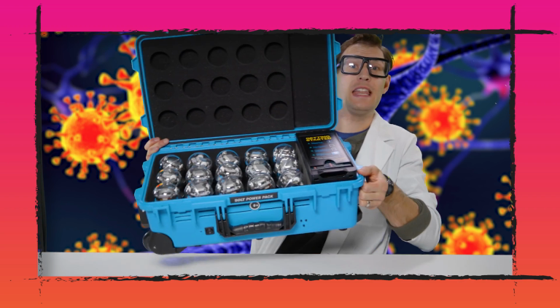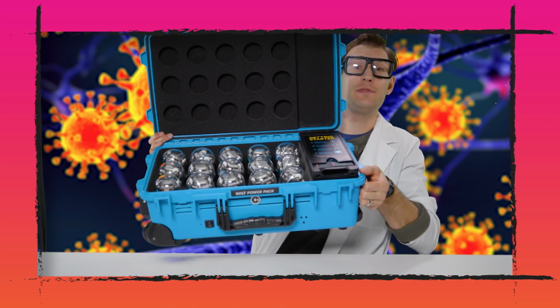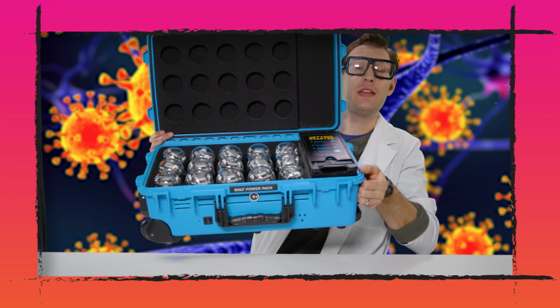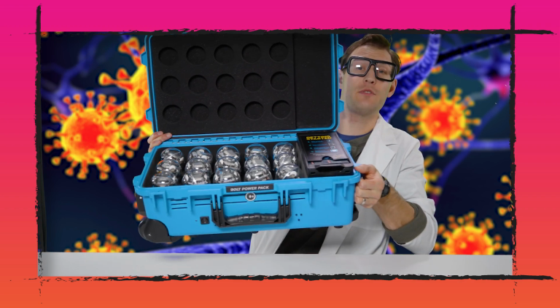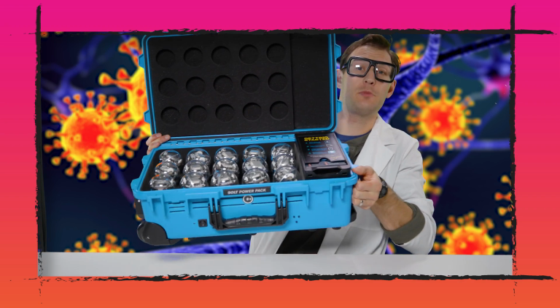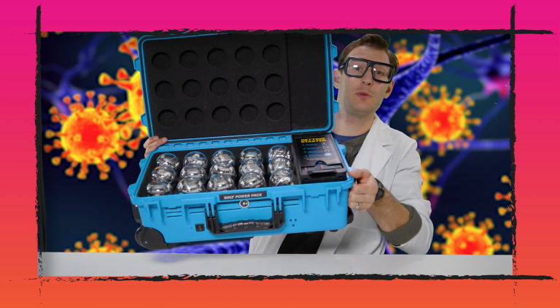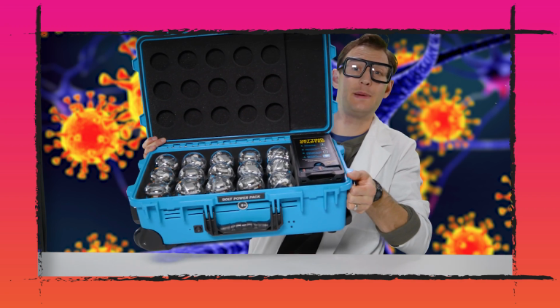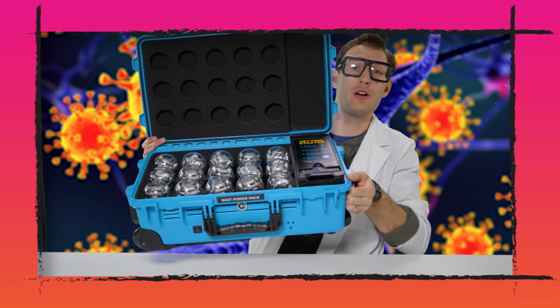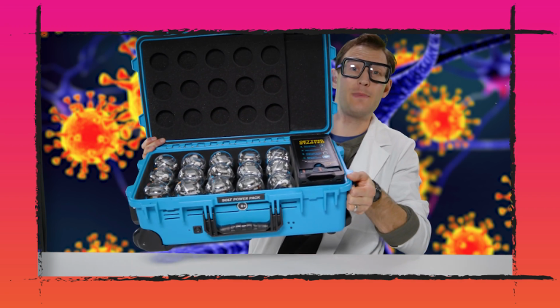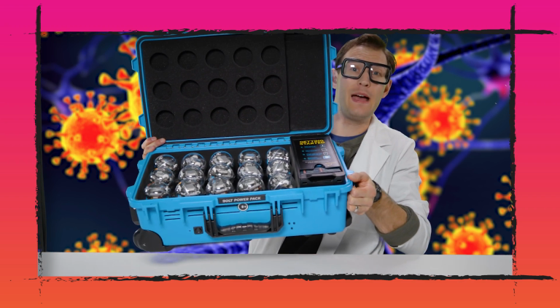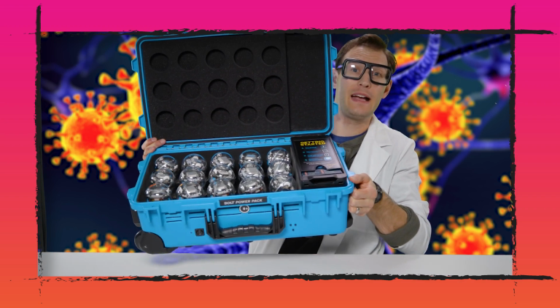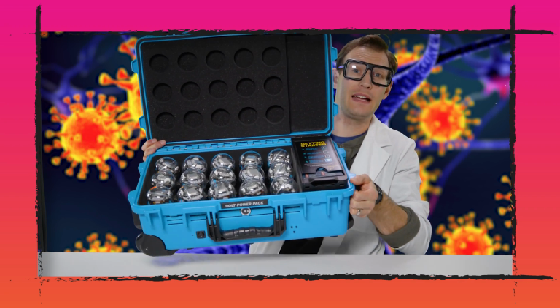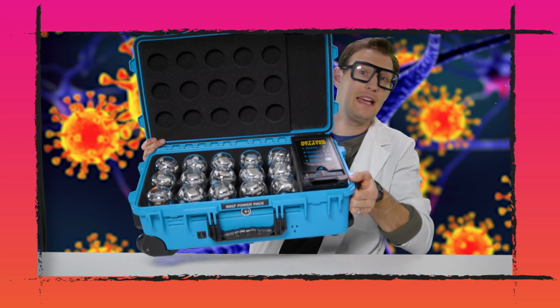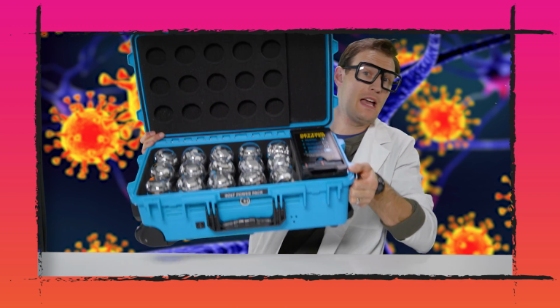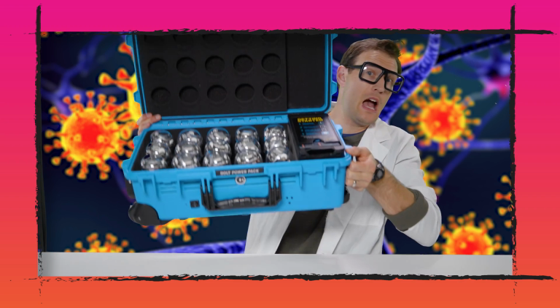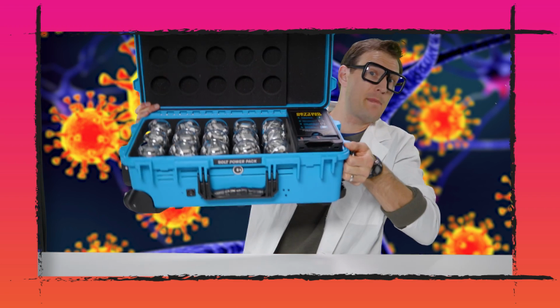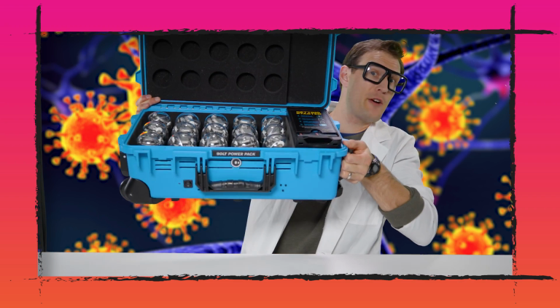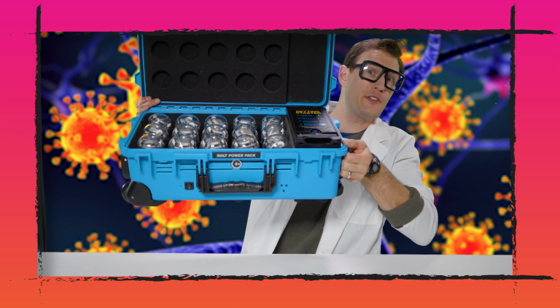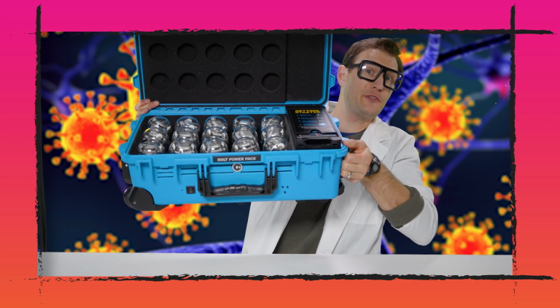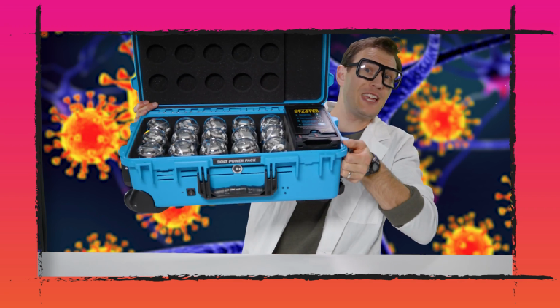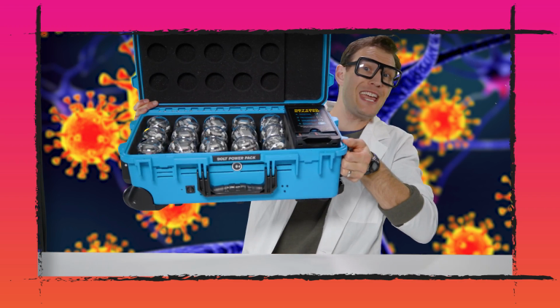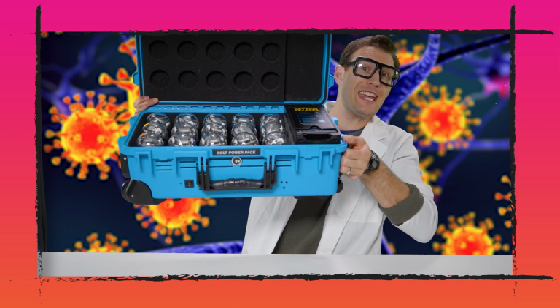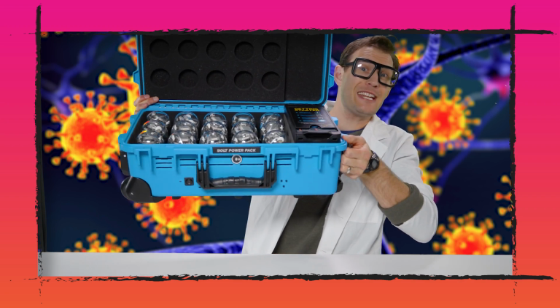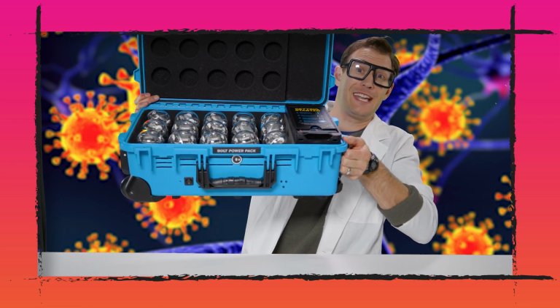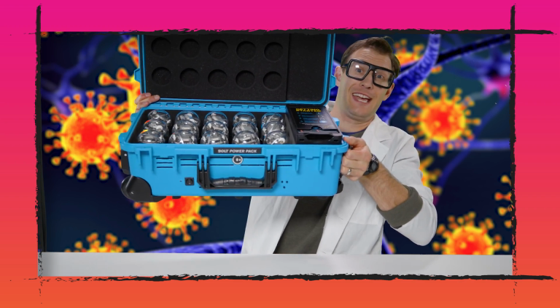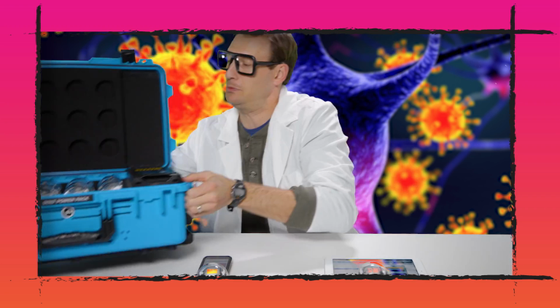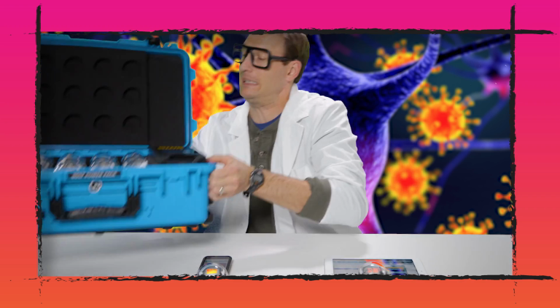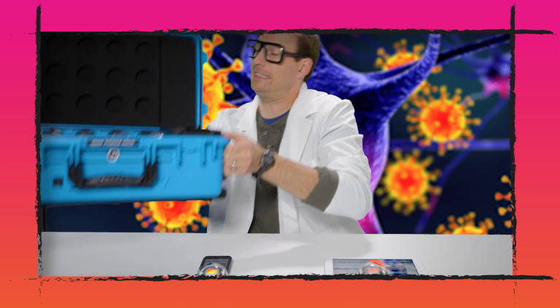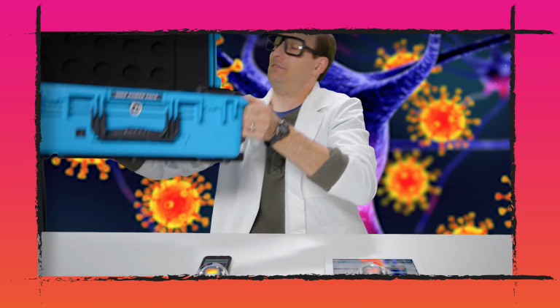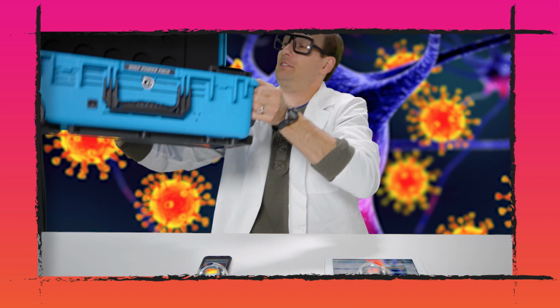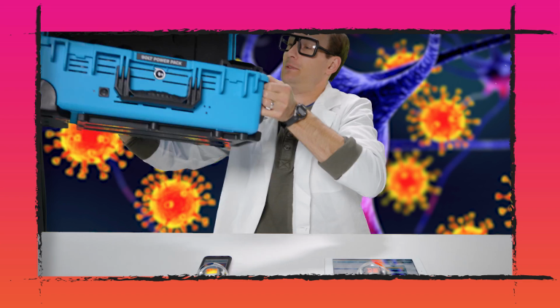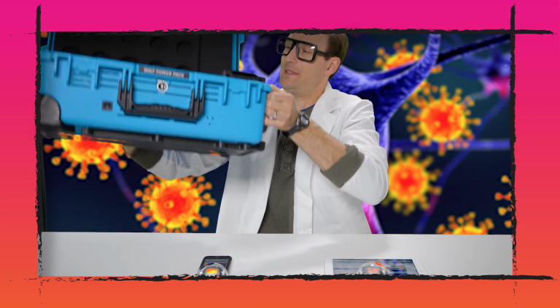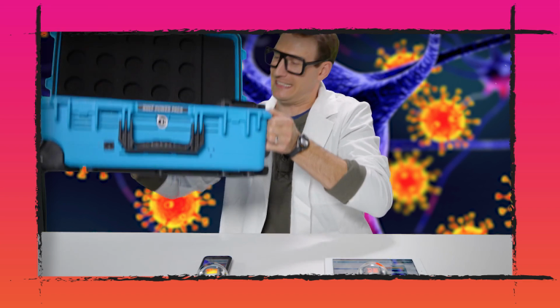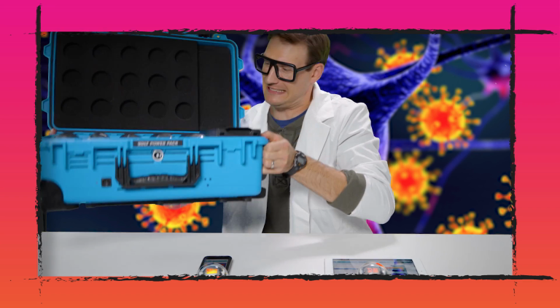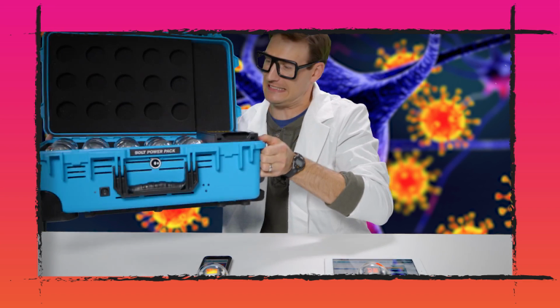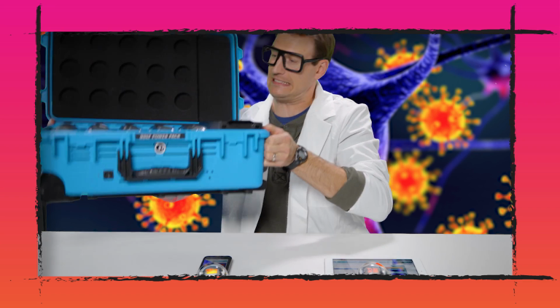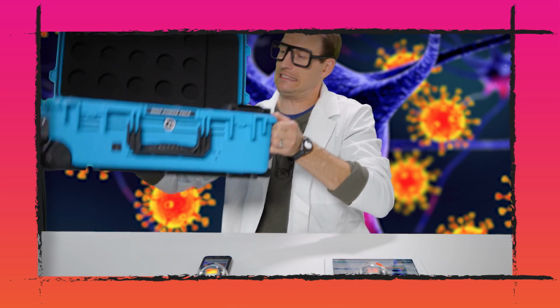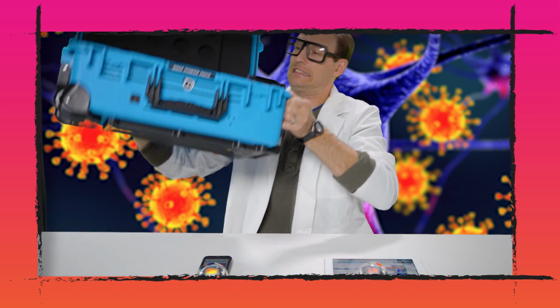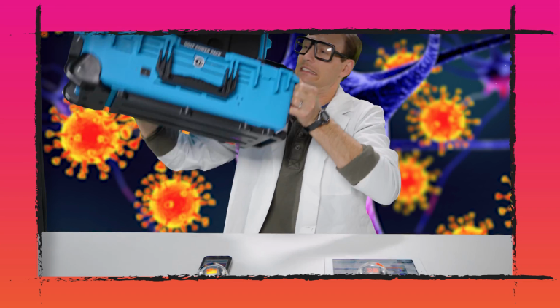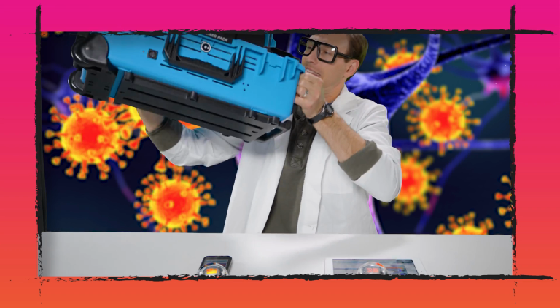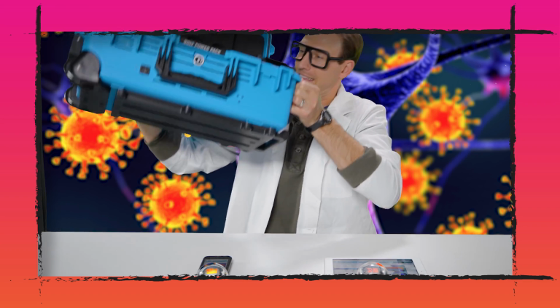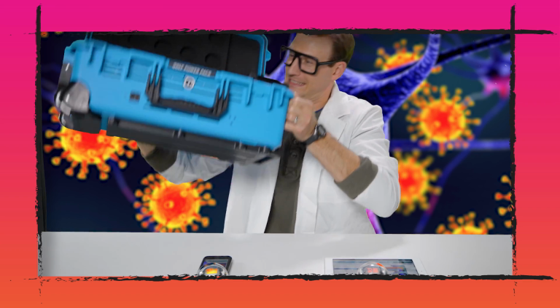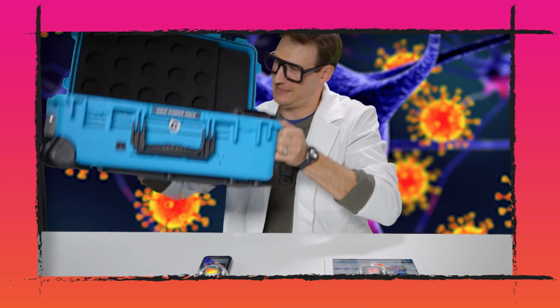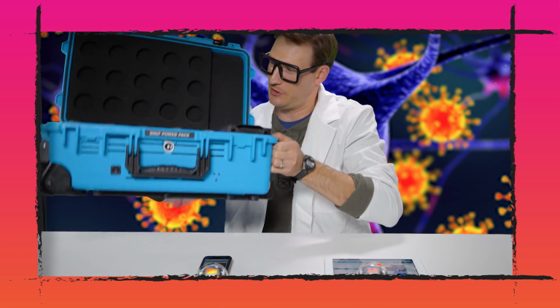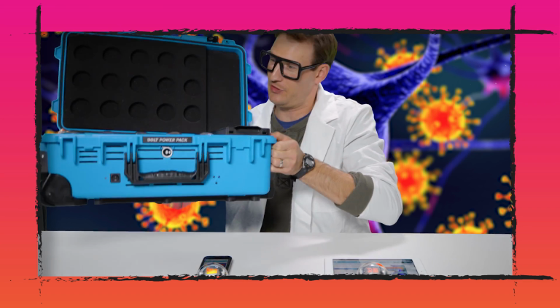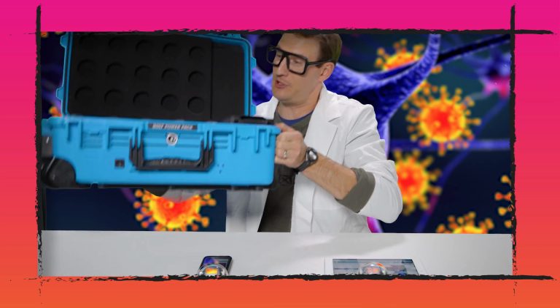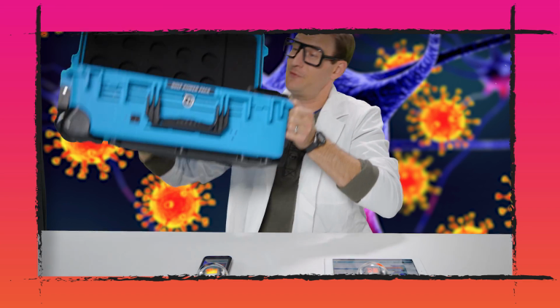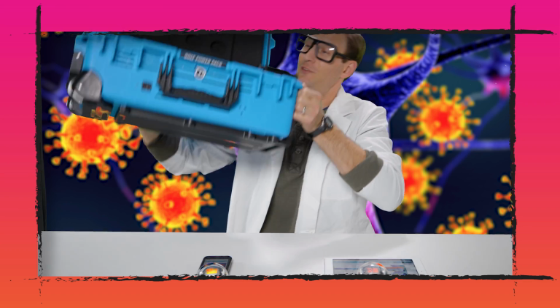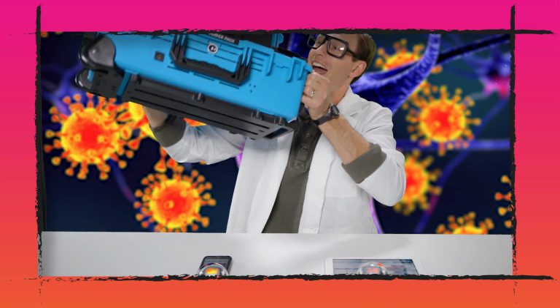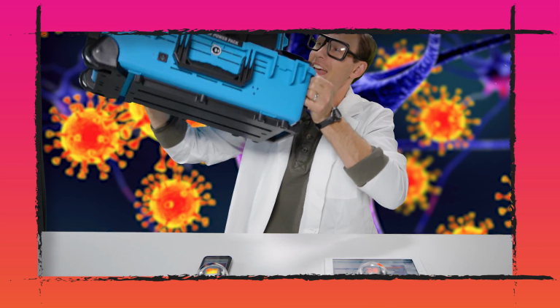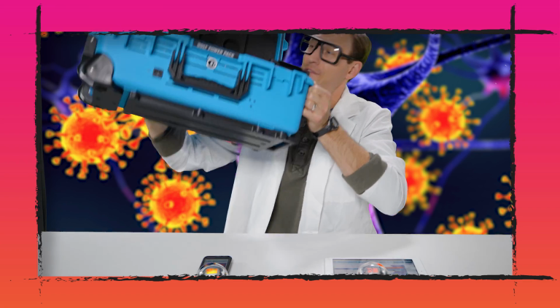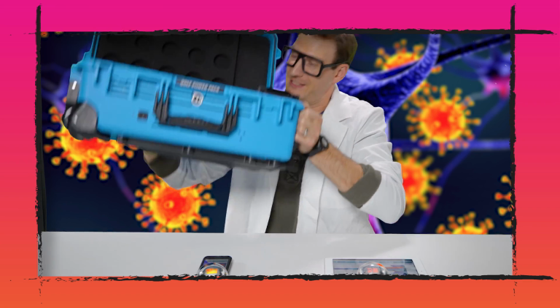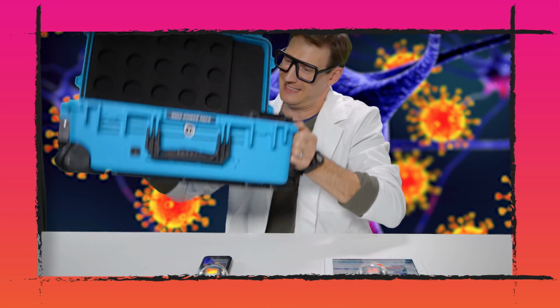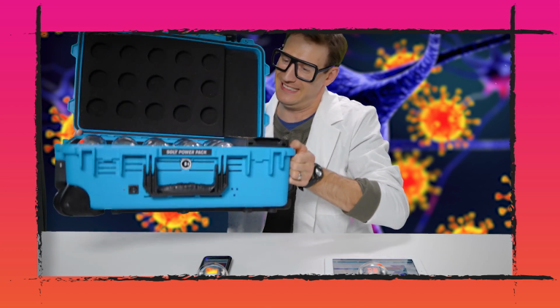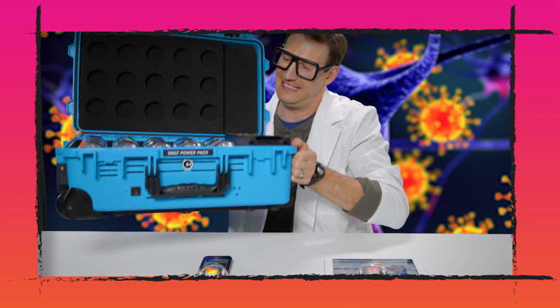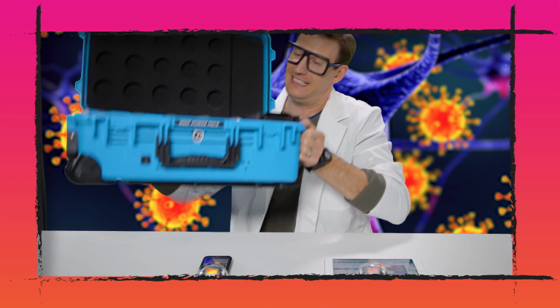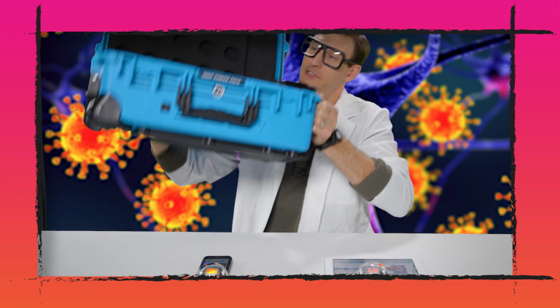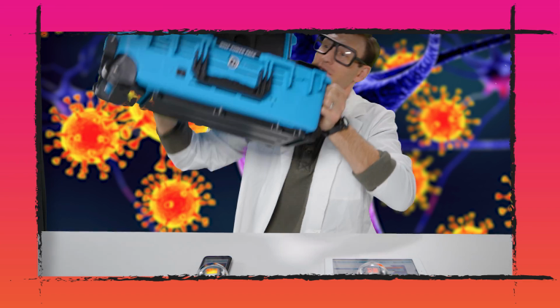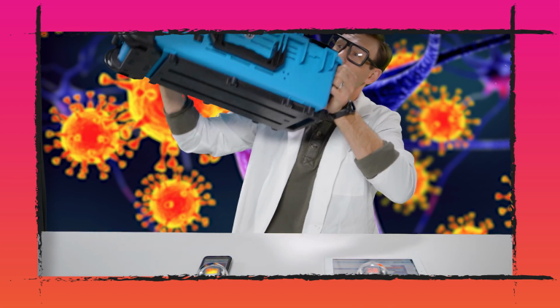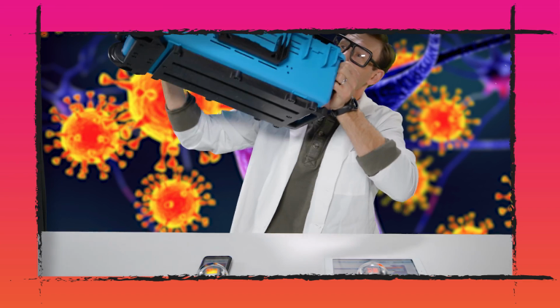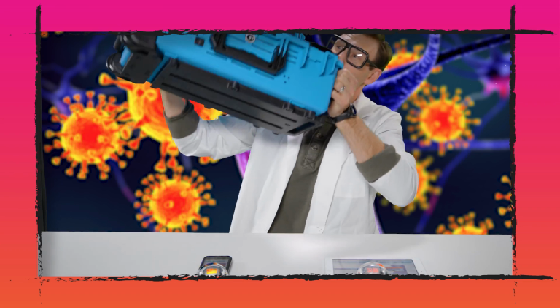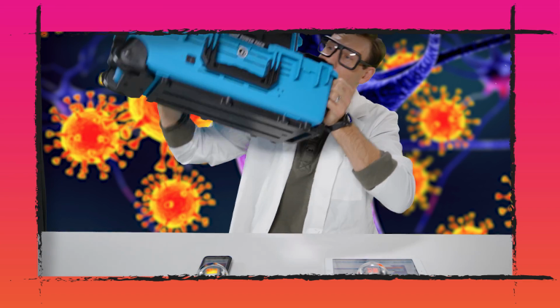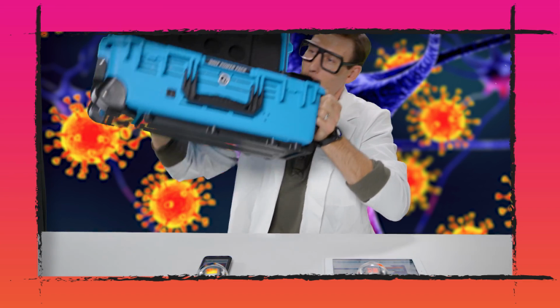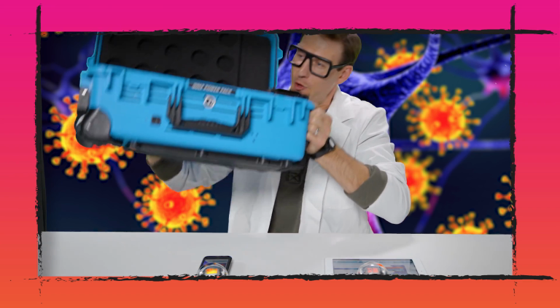And if you have a Bolt power pack, how about 15? 35! 174!